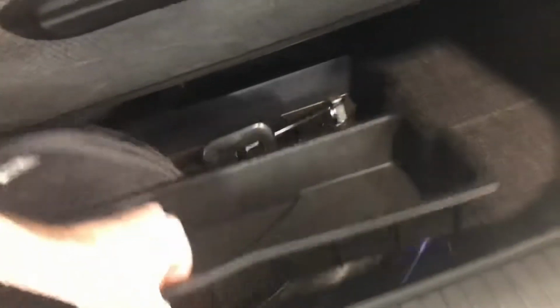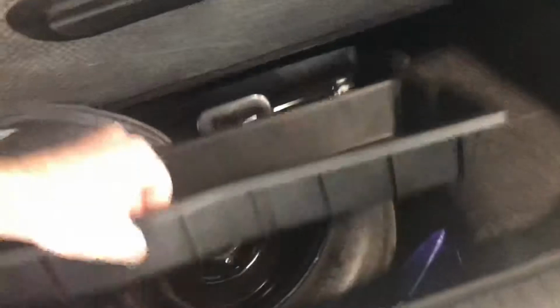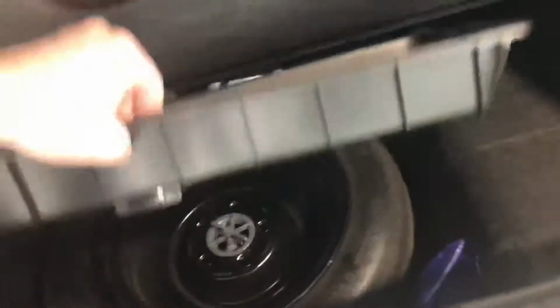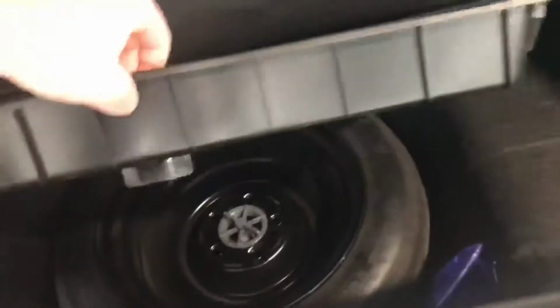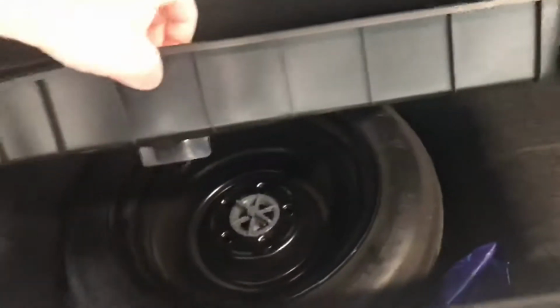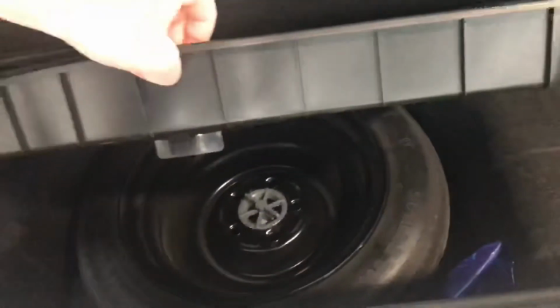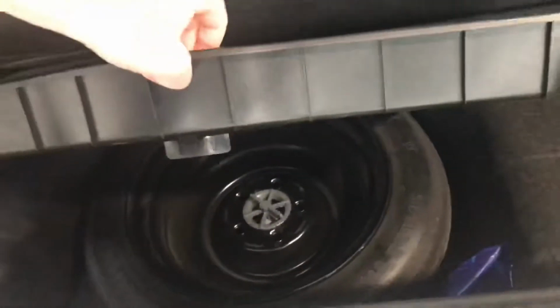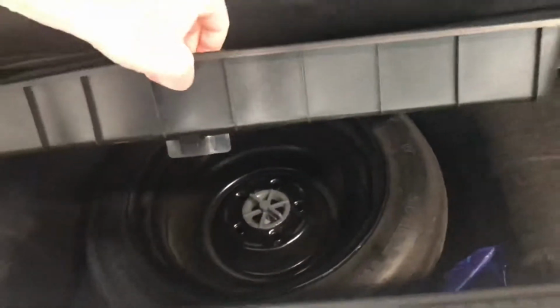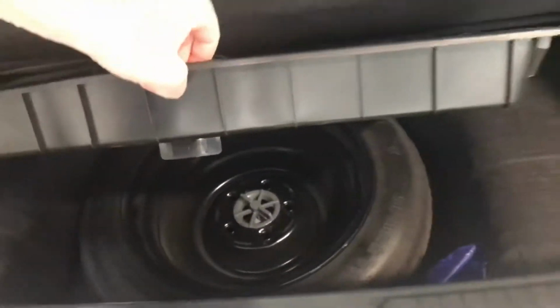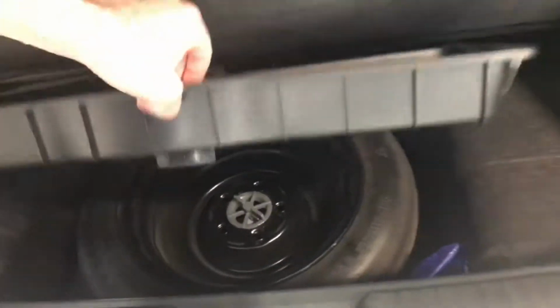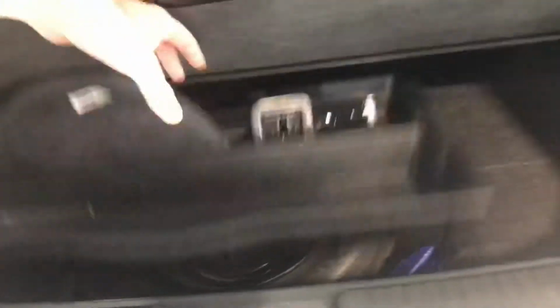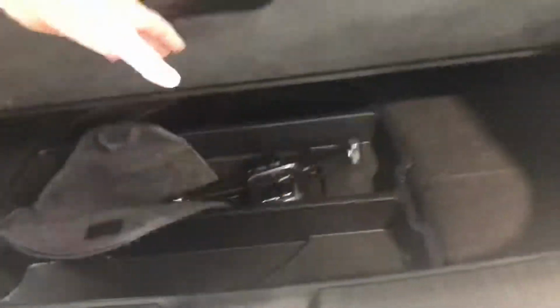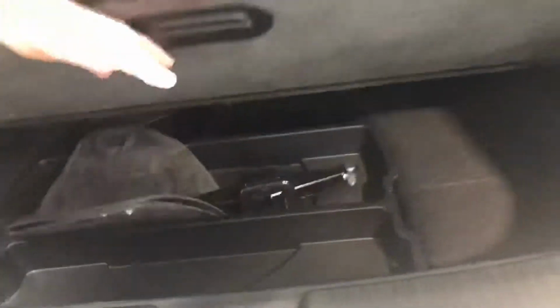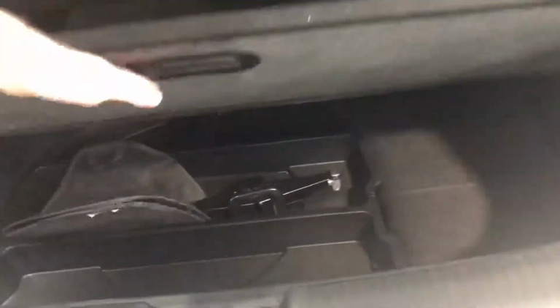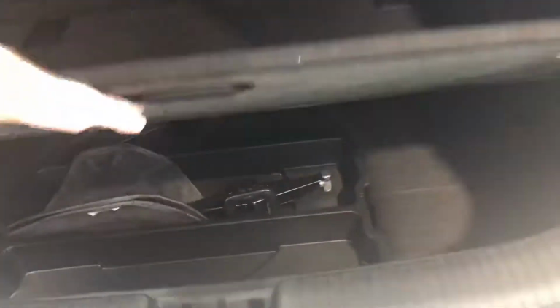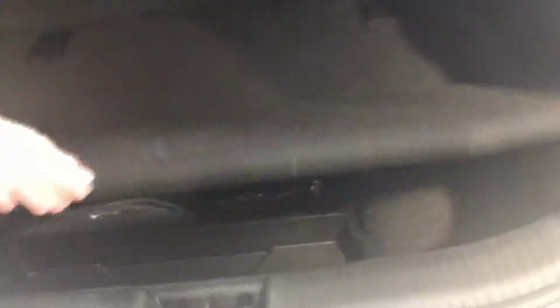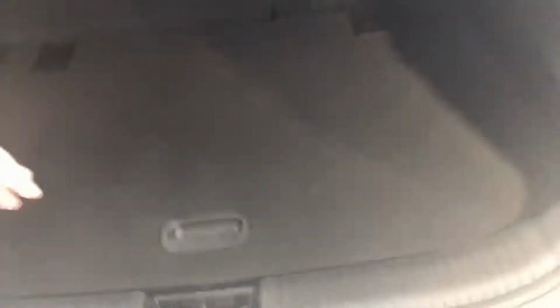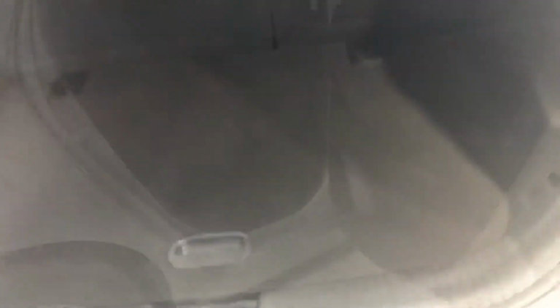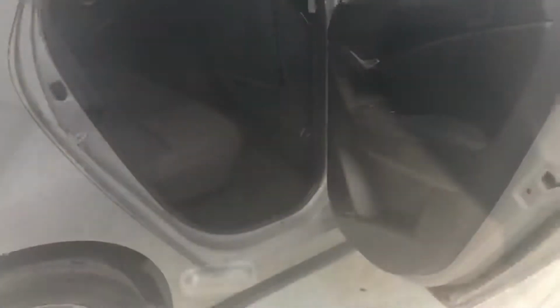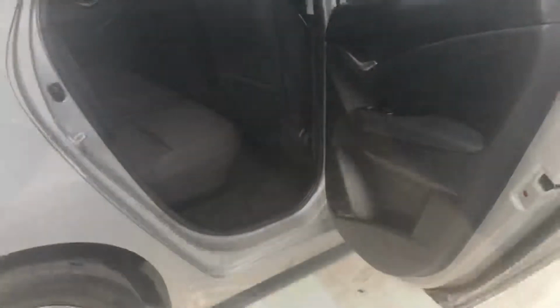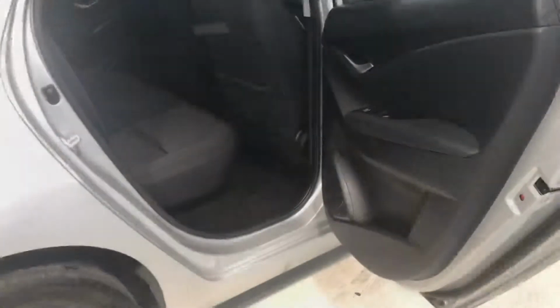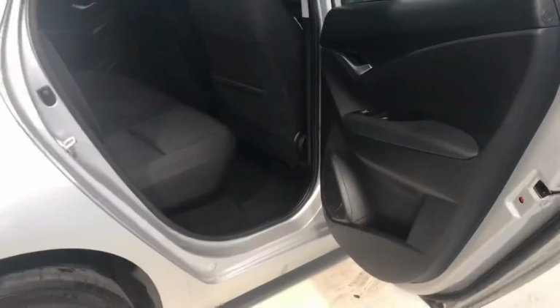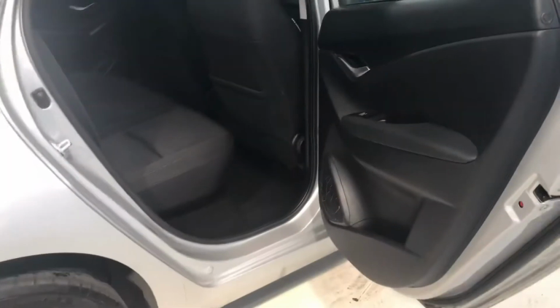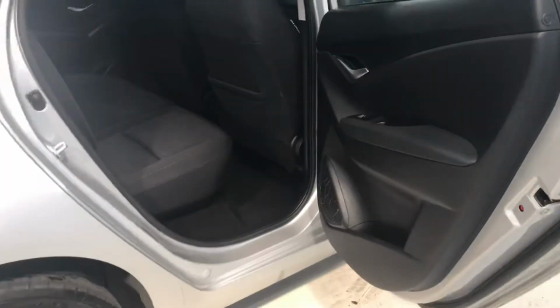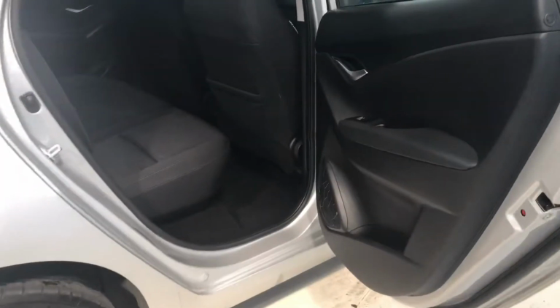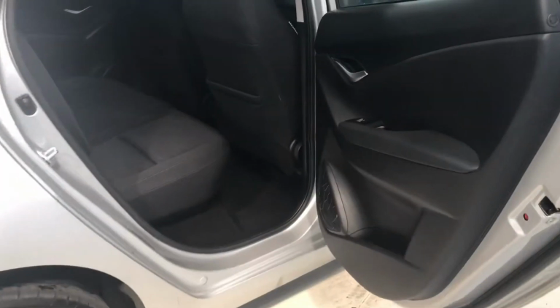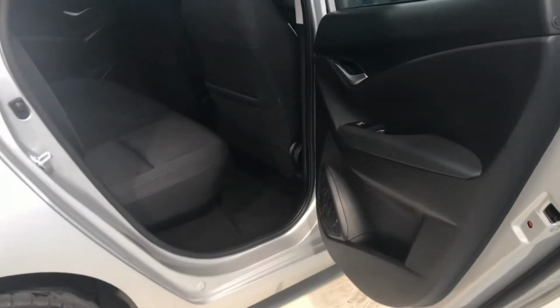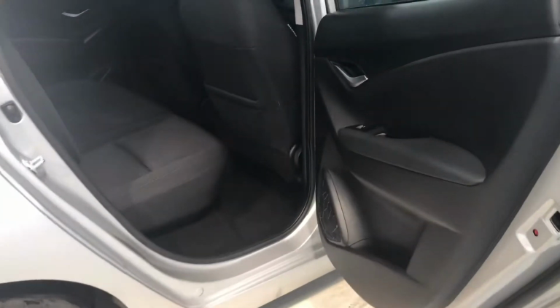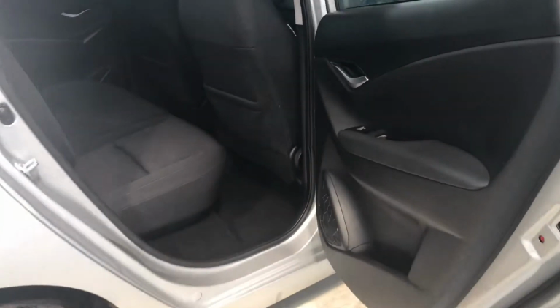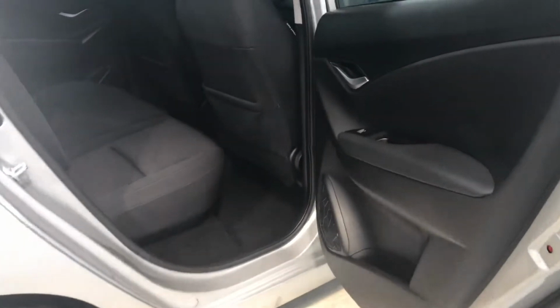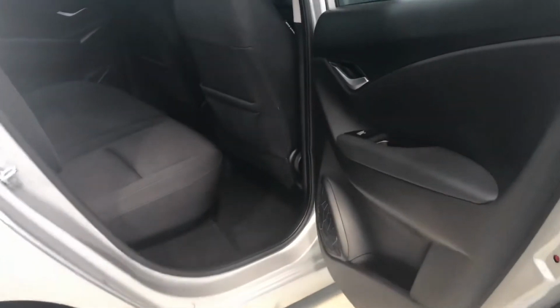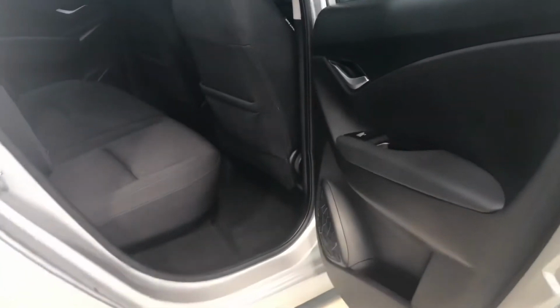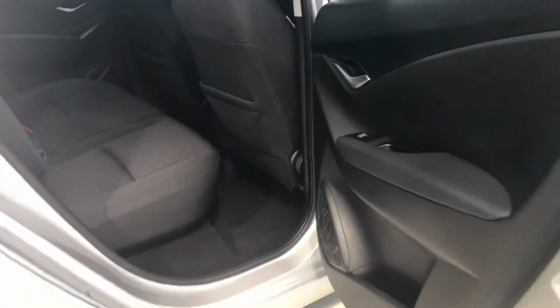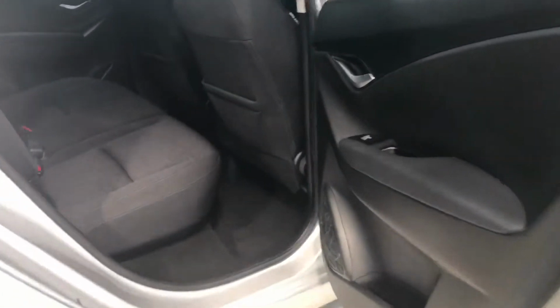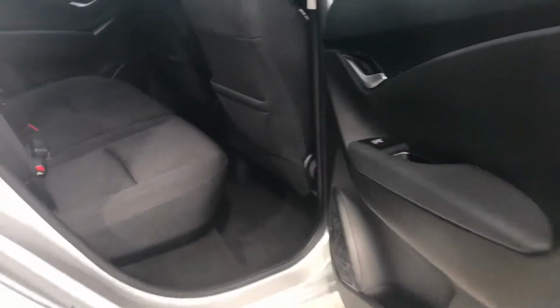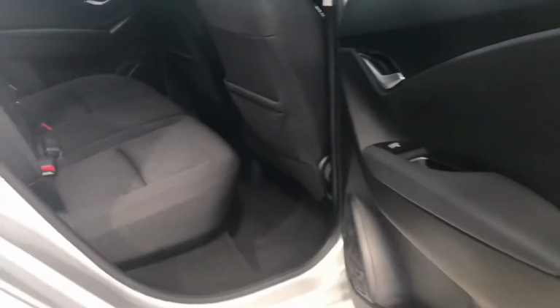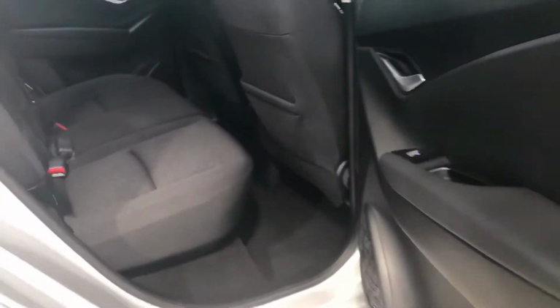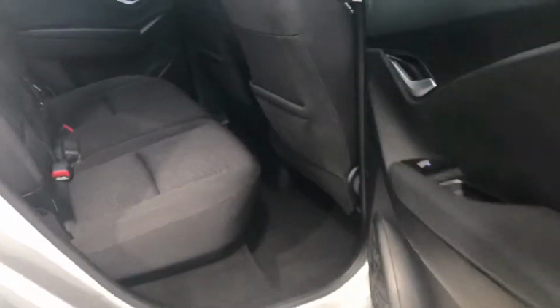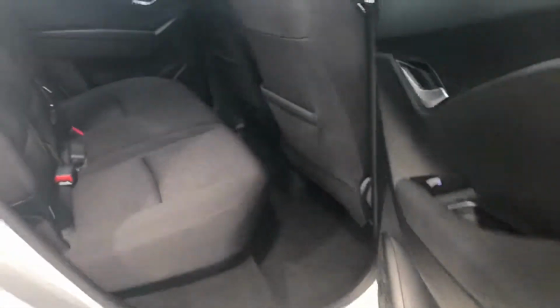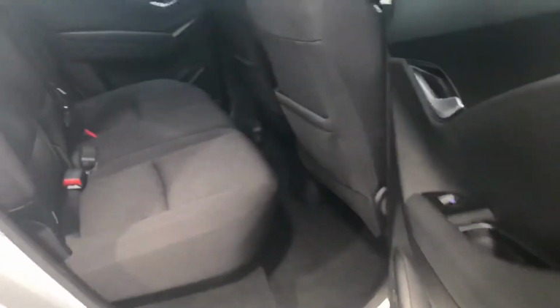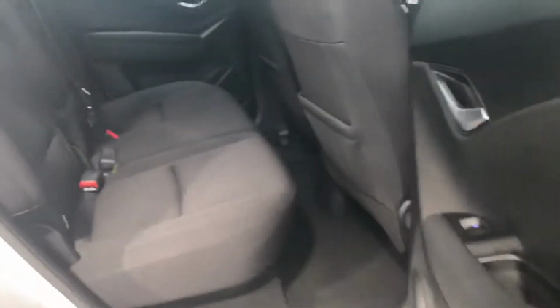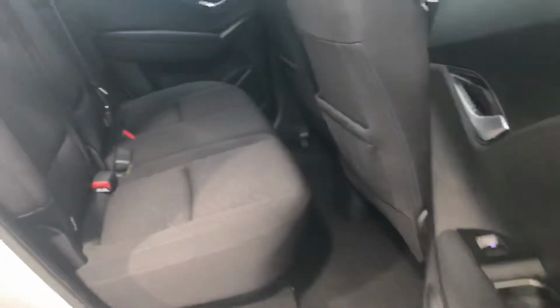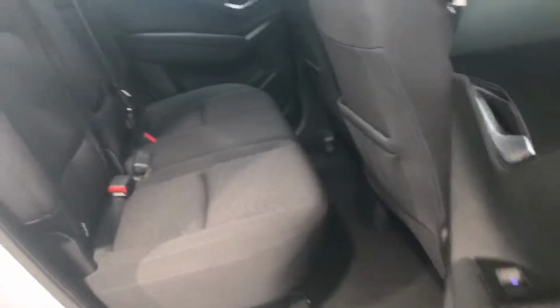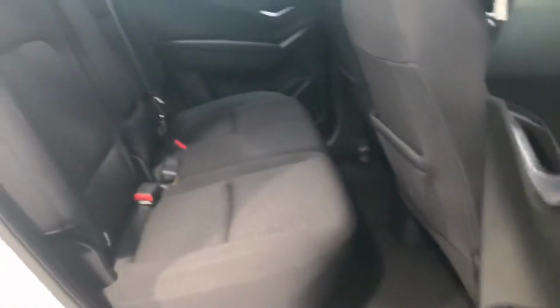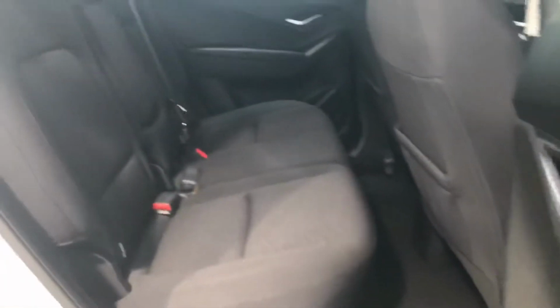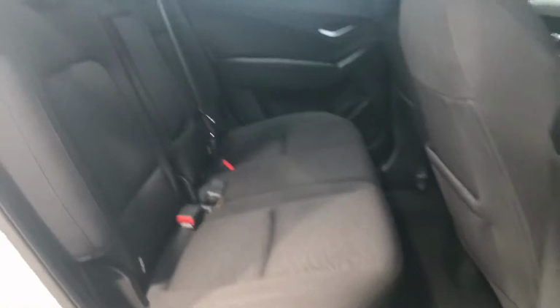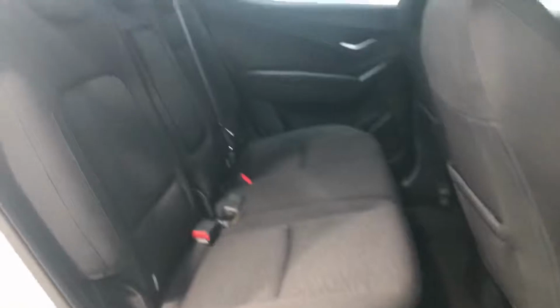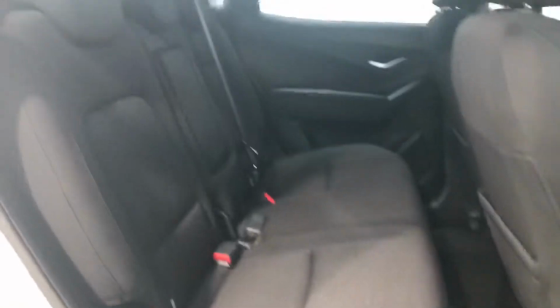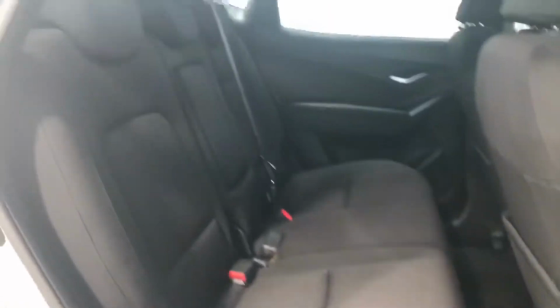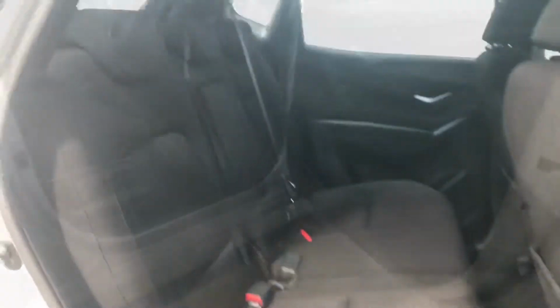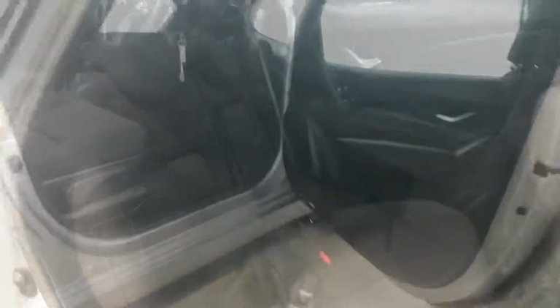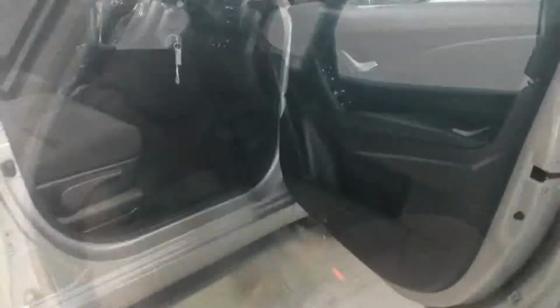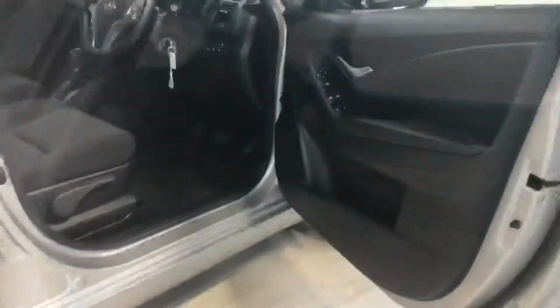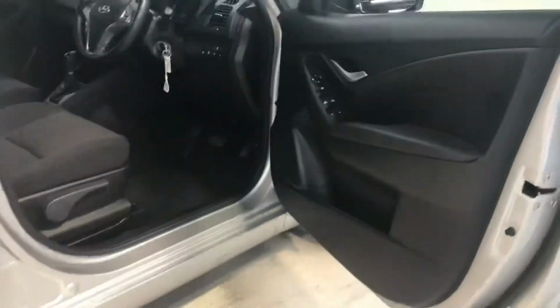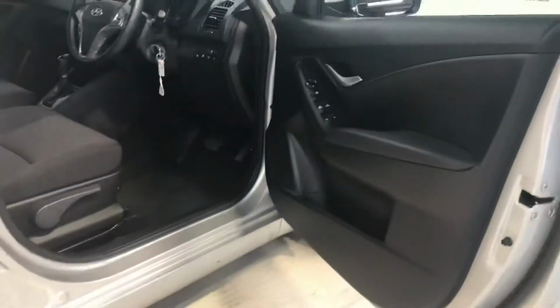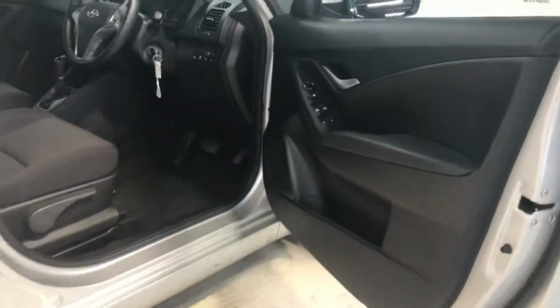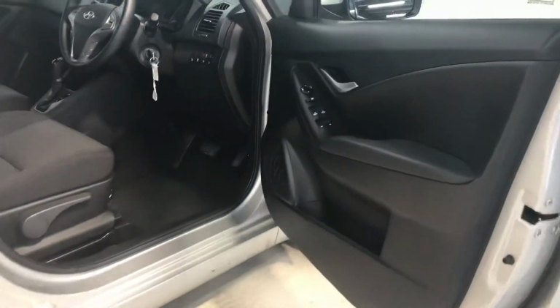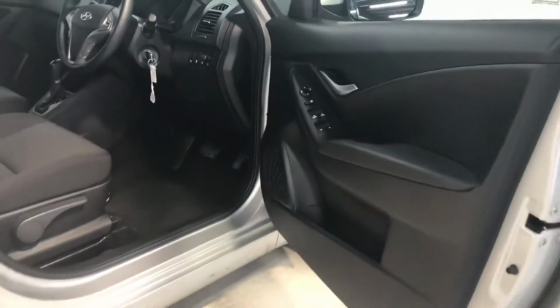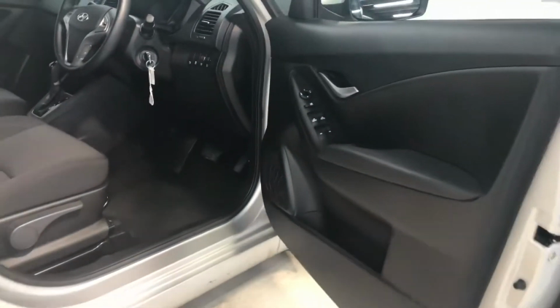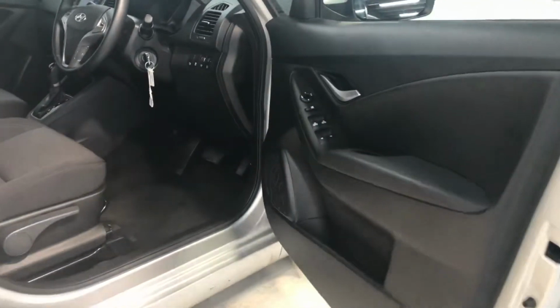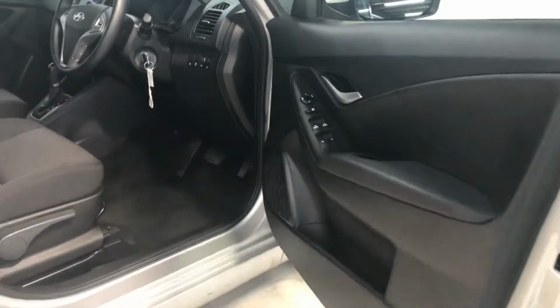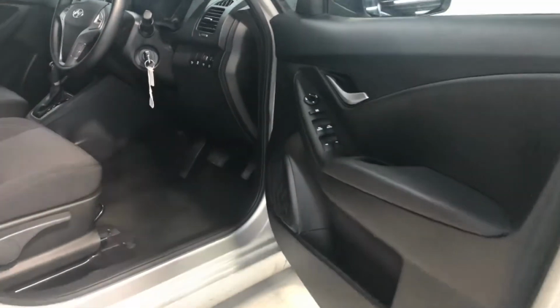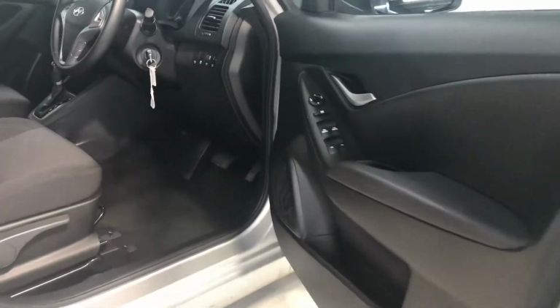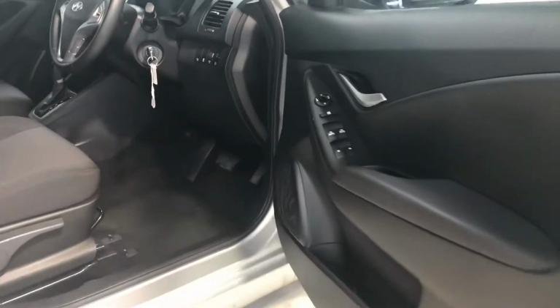You also have more storage area underneath and a space saver spare wheel. The back seats slide back and forth as well to give you more room in the boot or leg room.